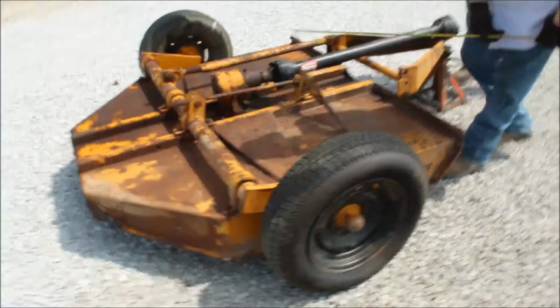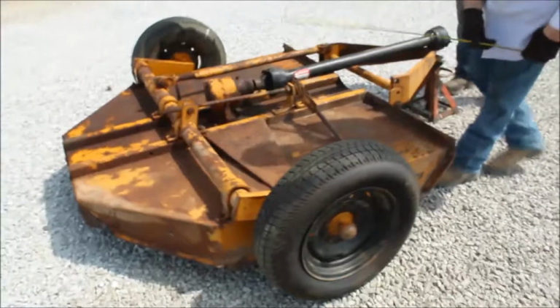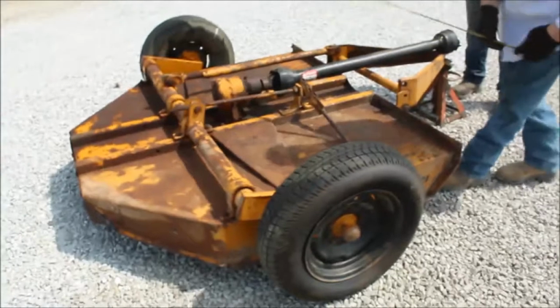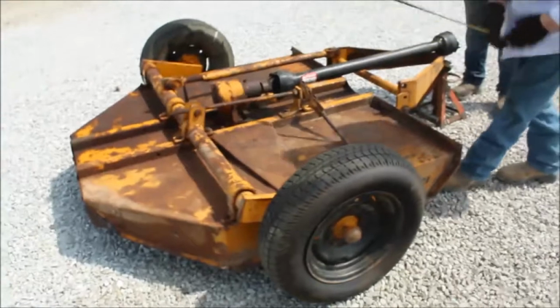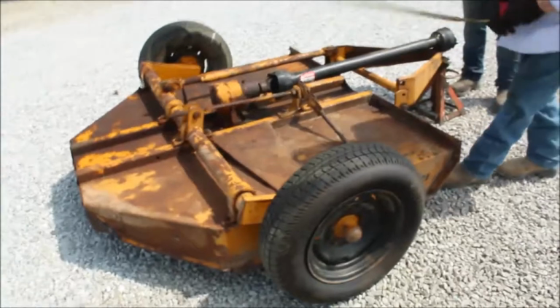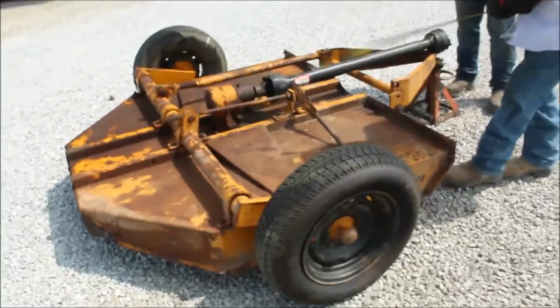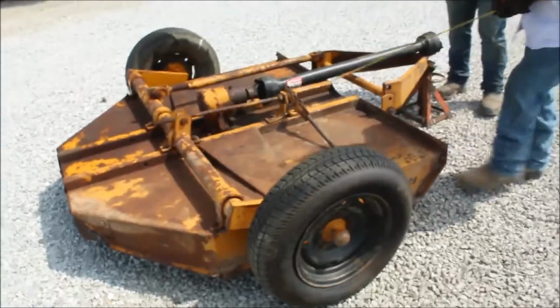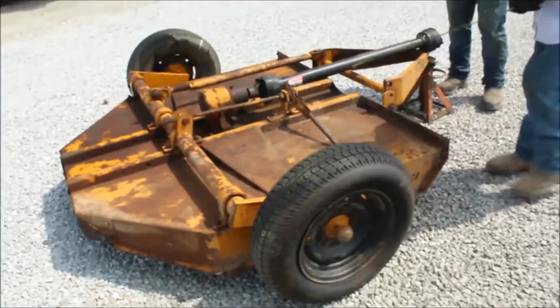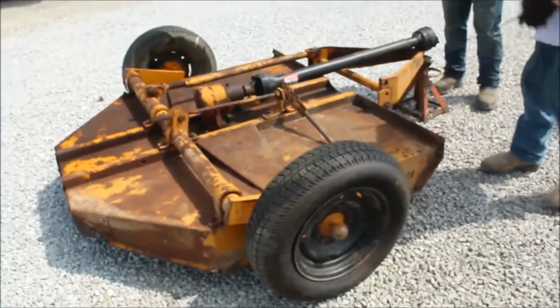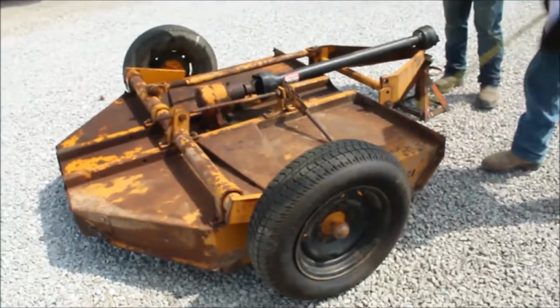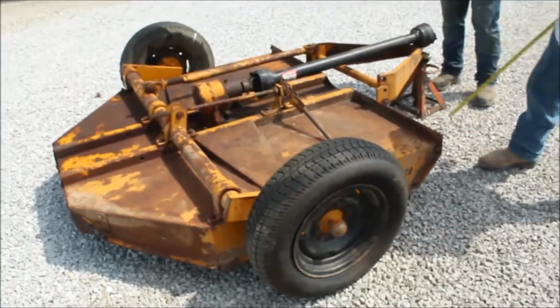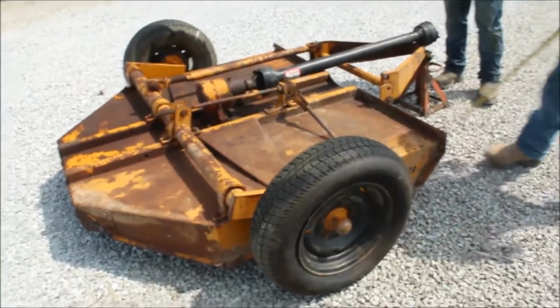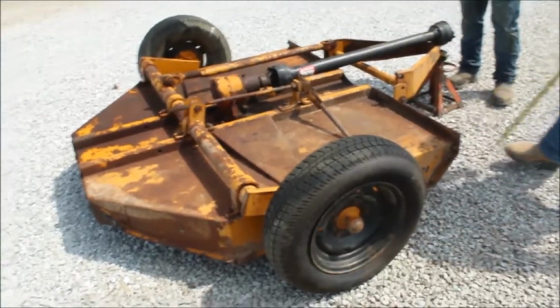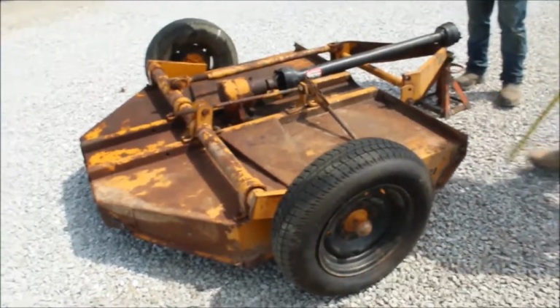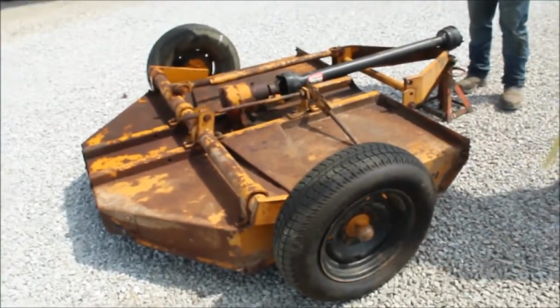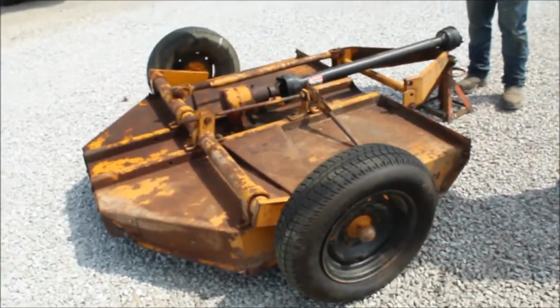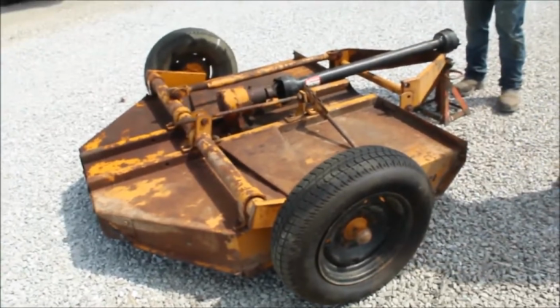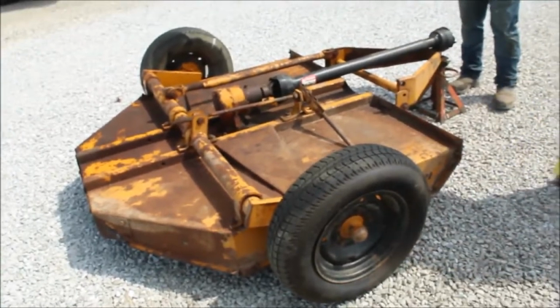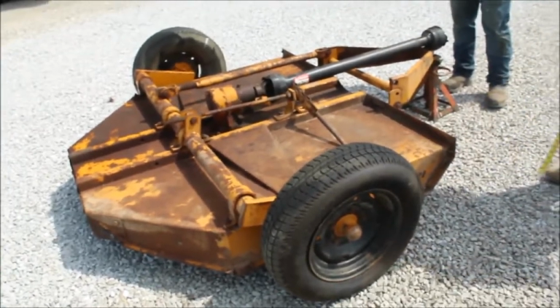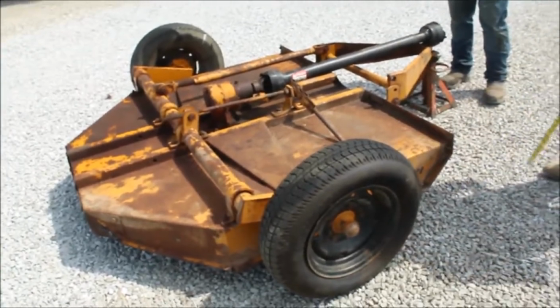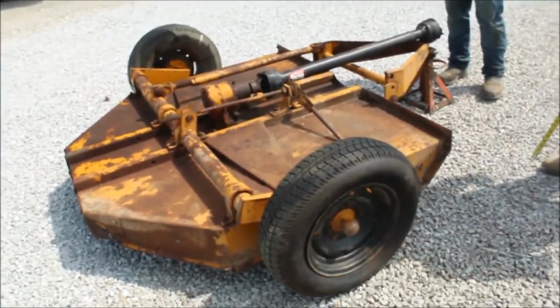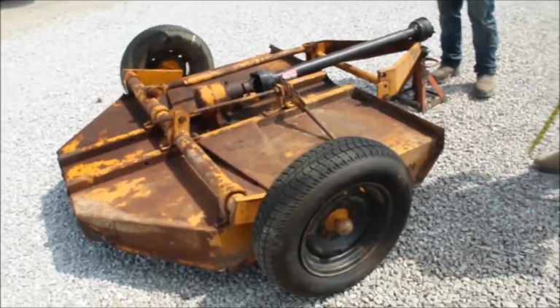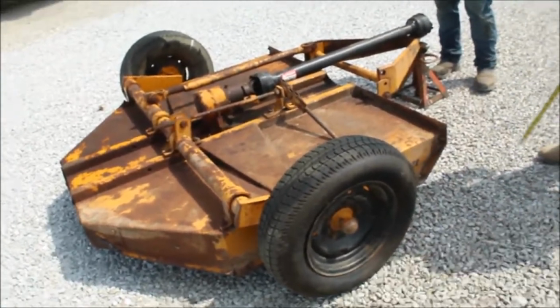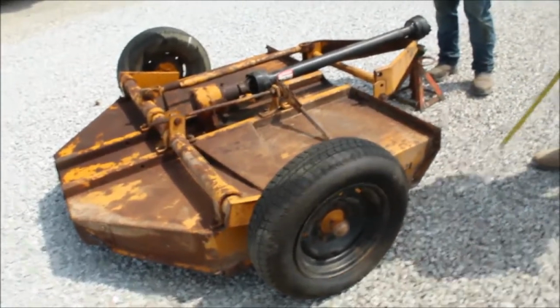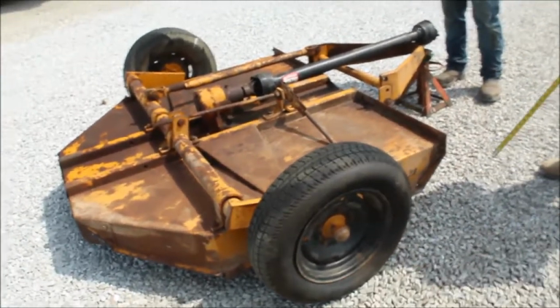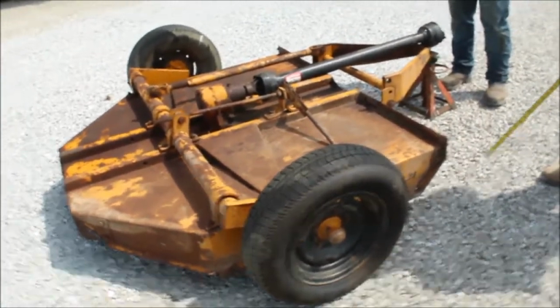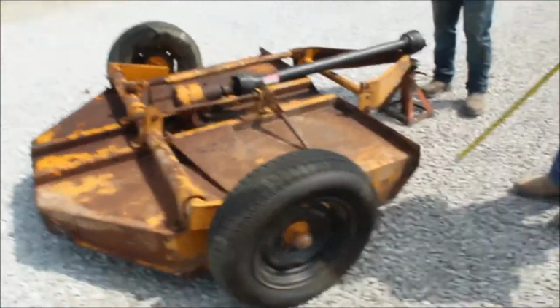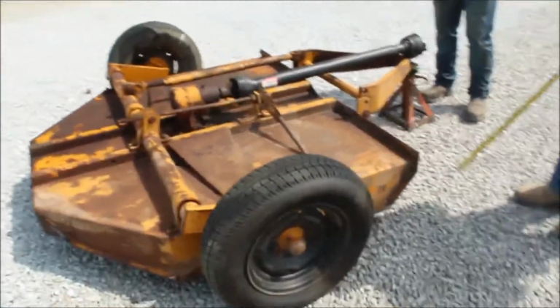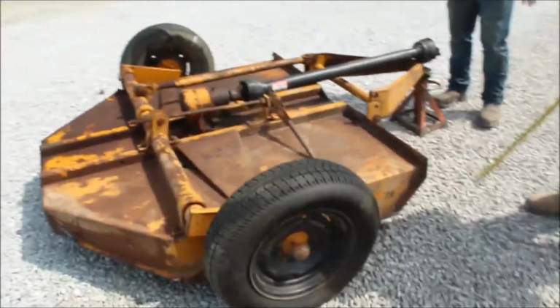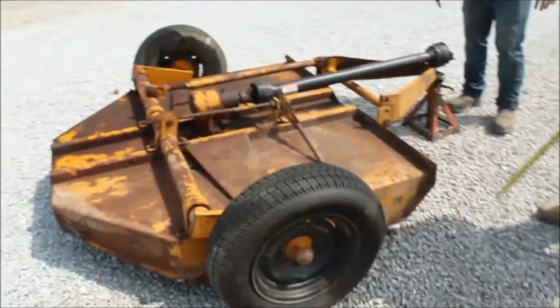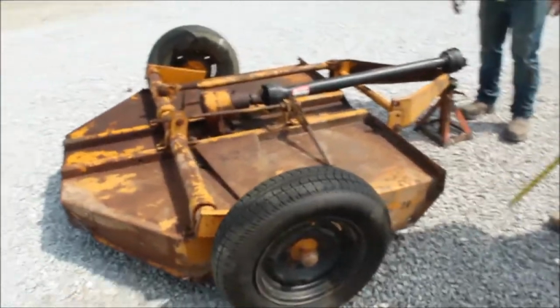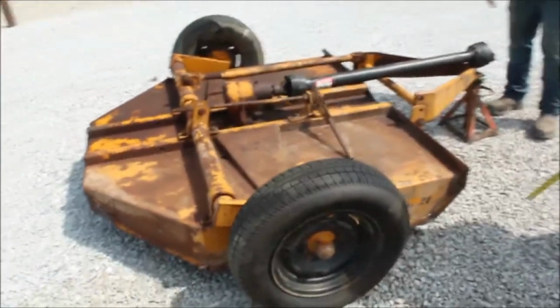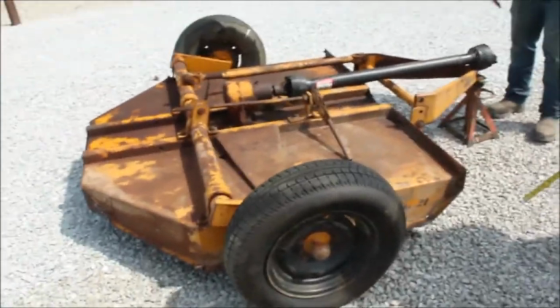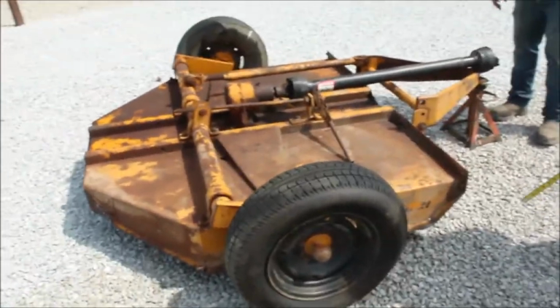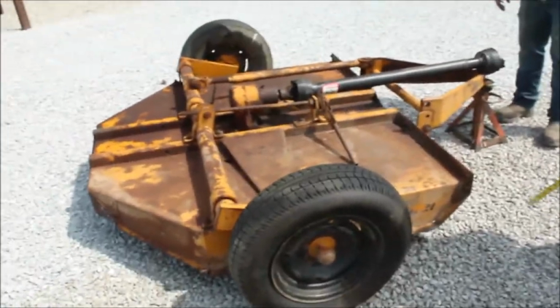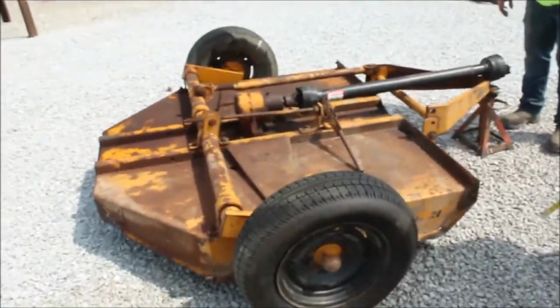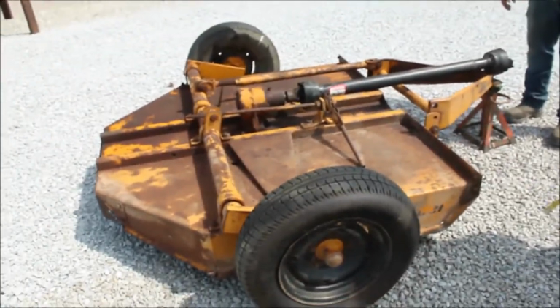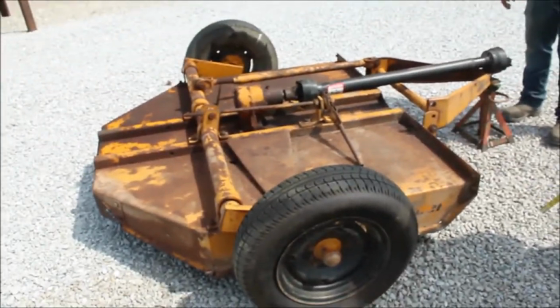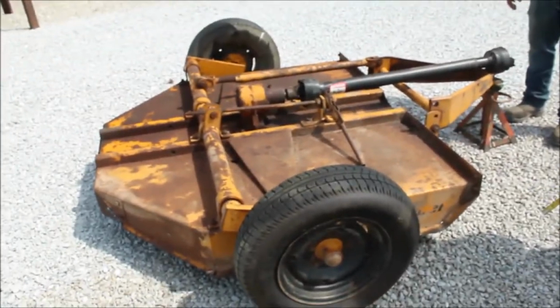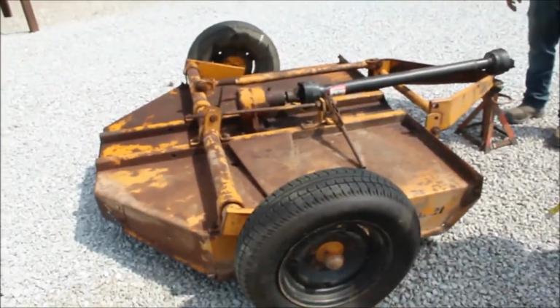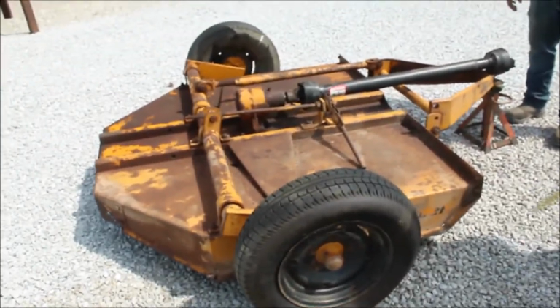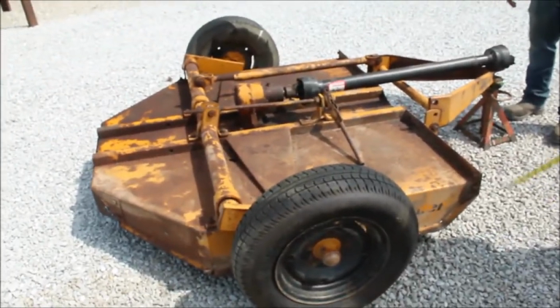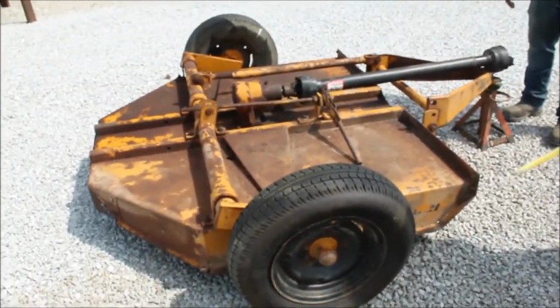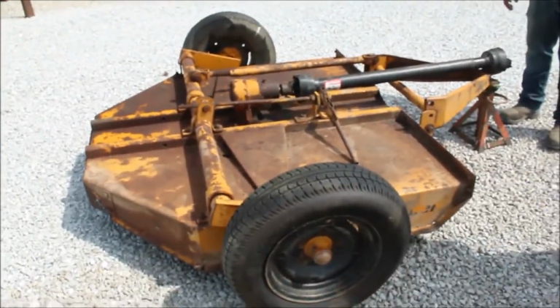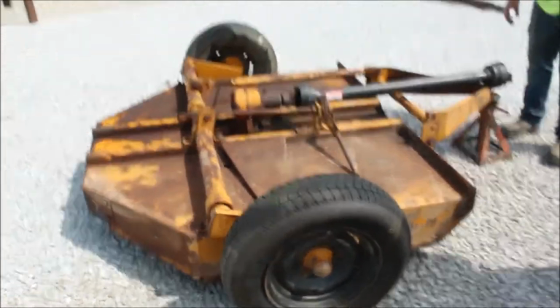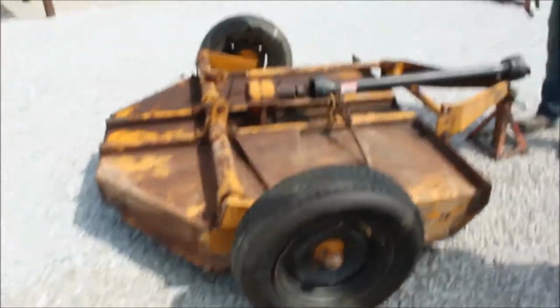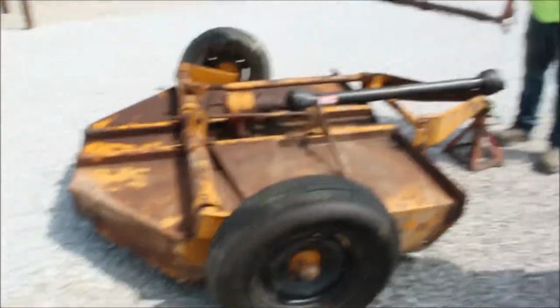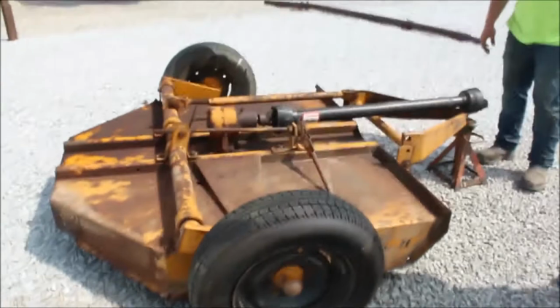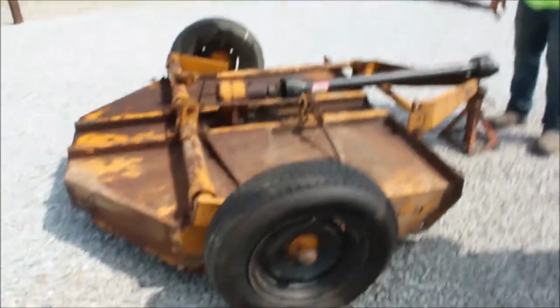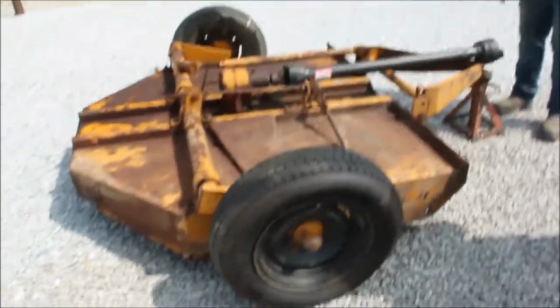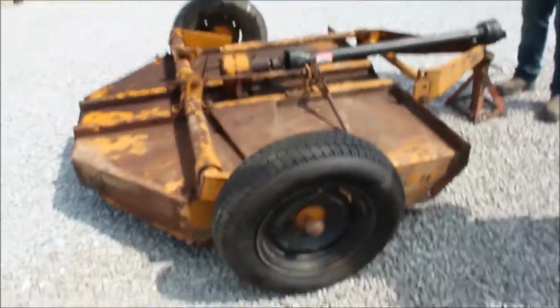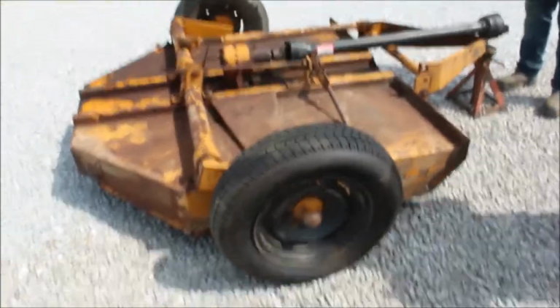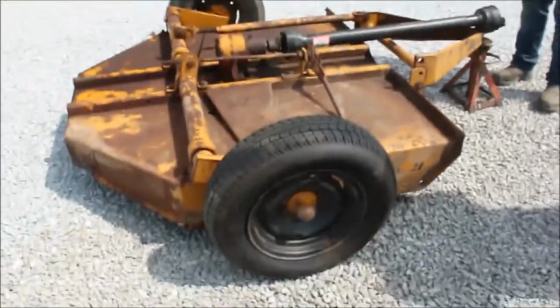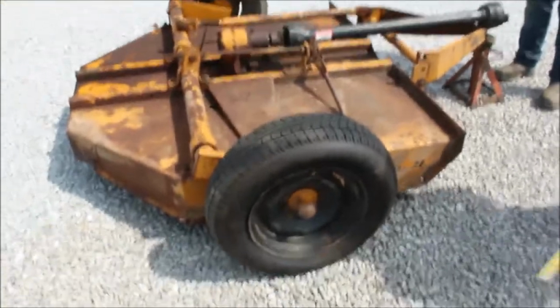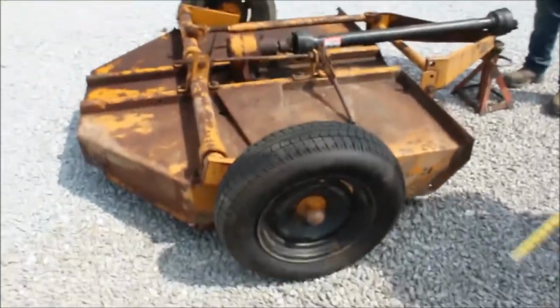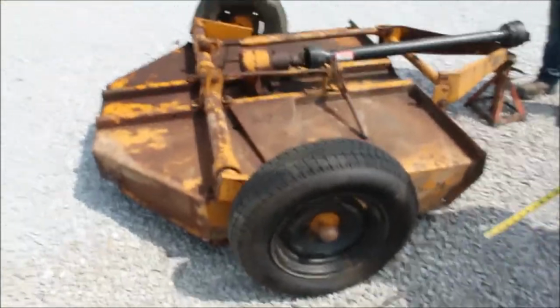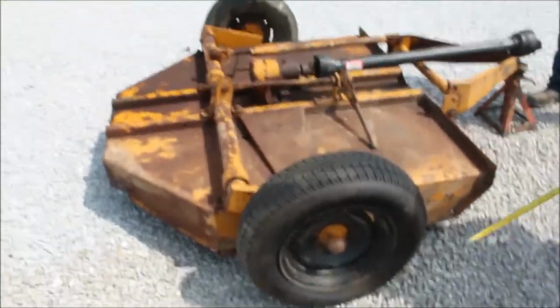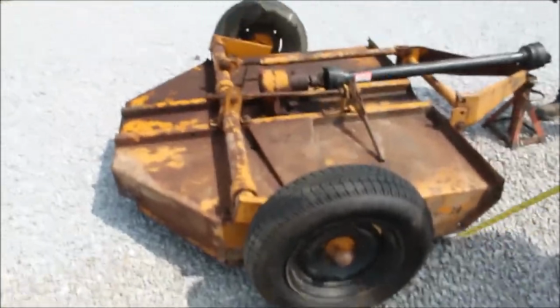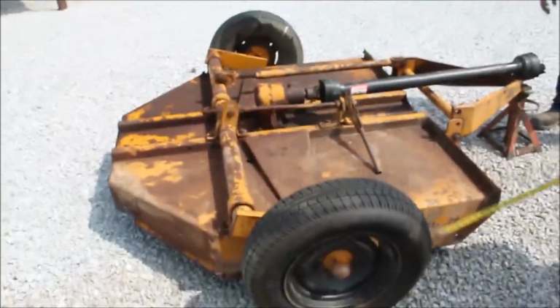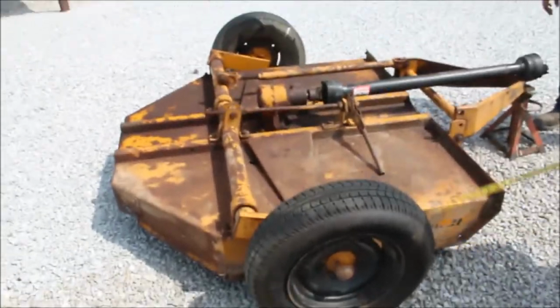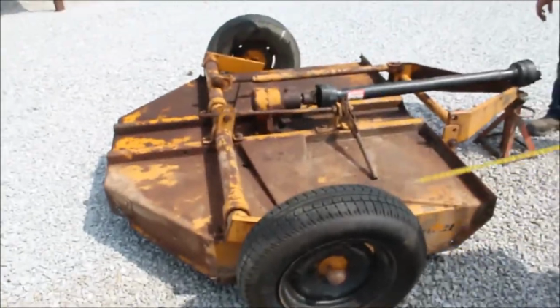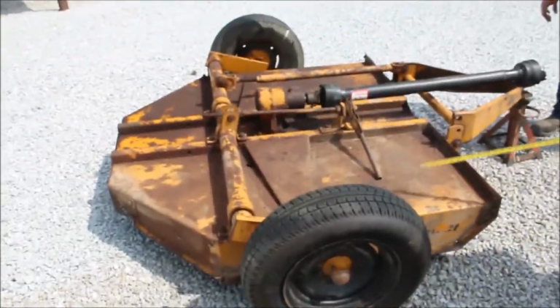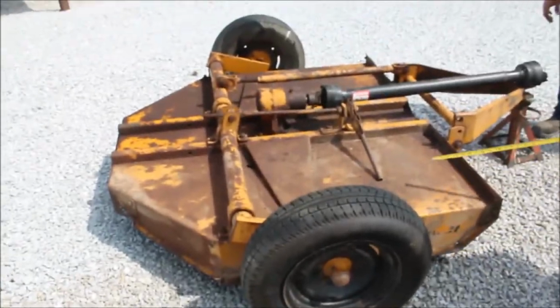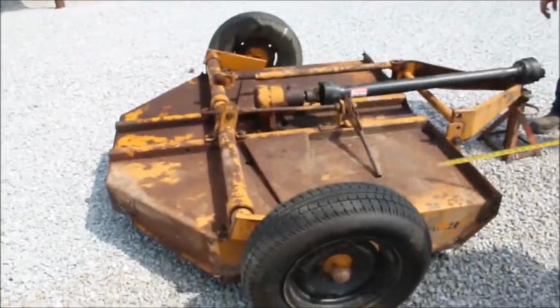Guys, here's a Sidewinder — five foot full type rotary mower. These are very good cutters.